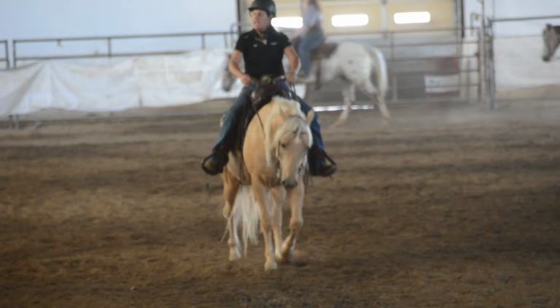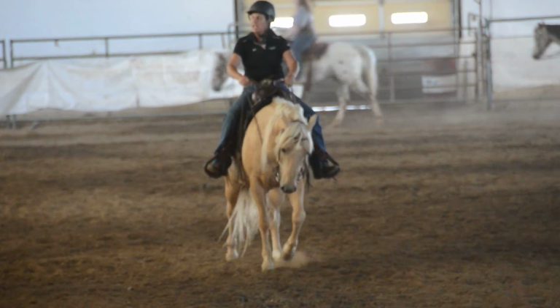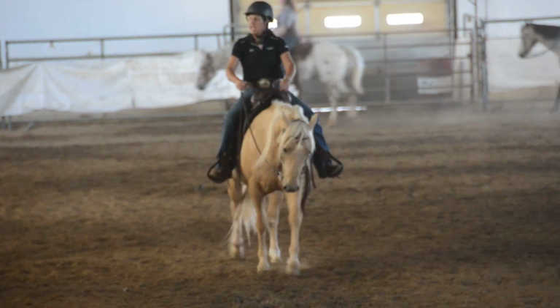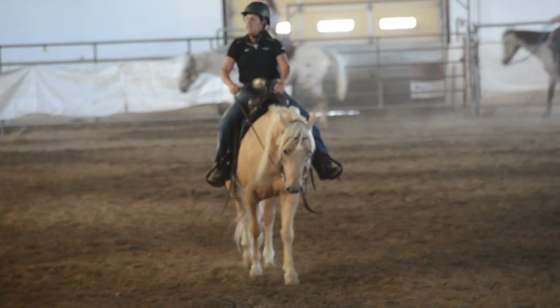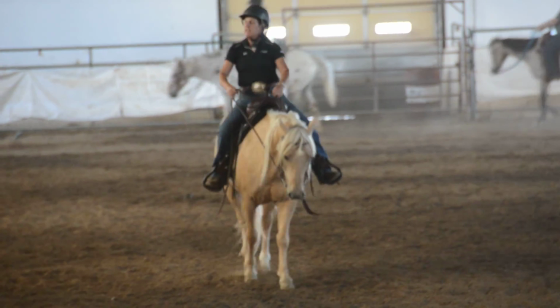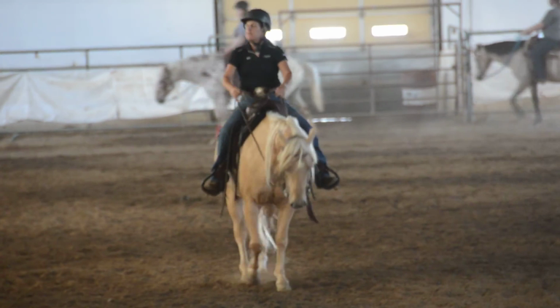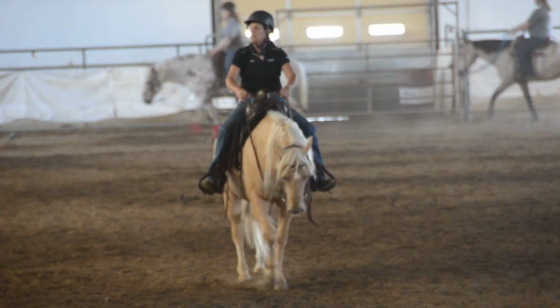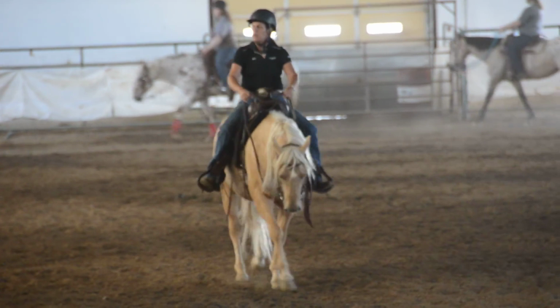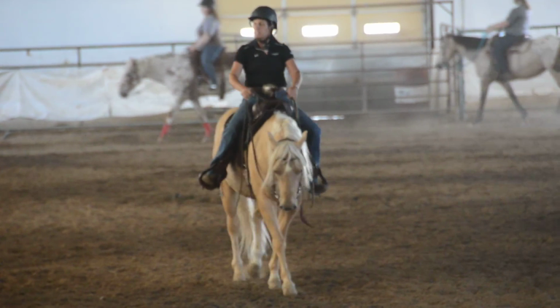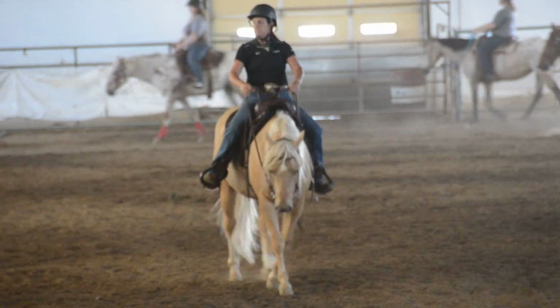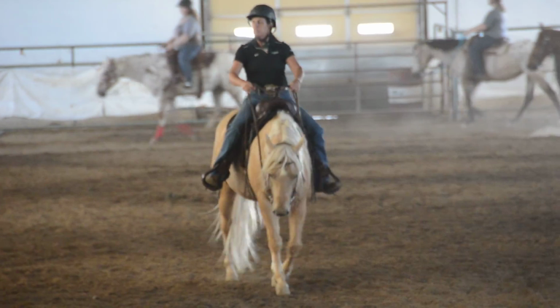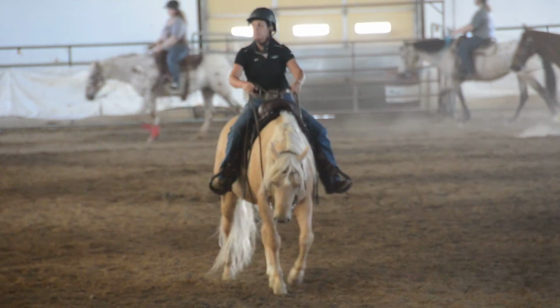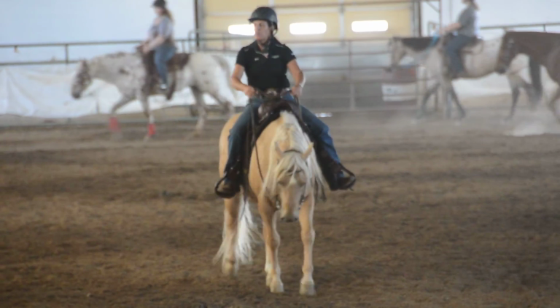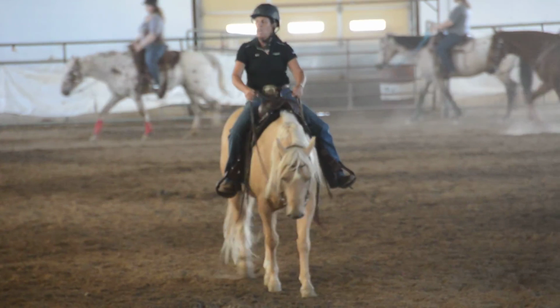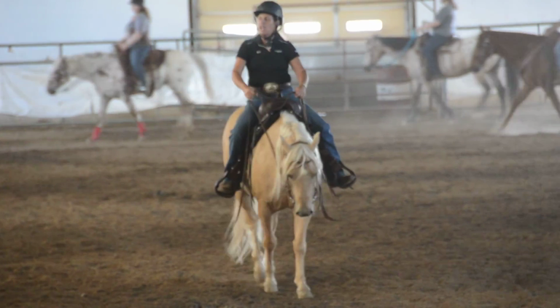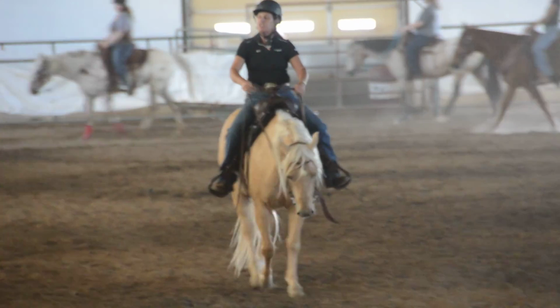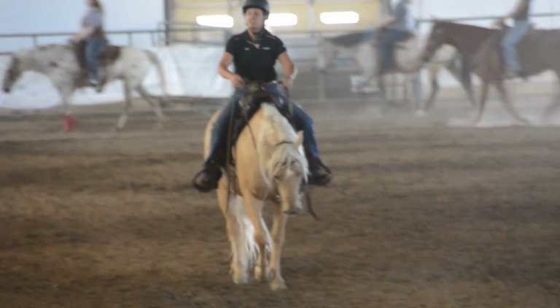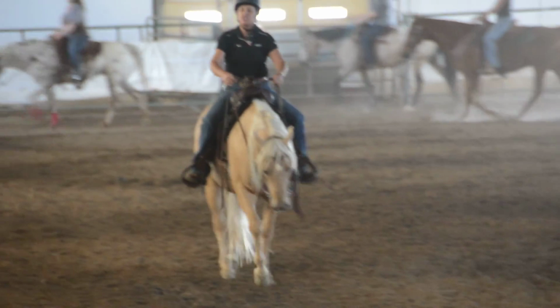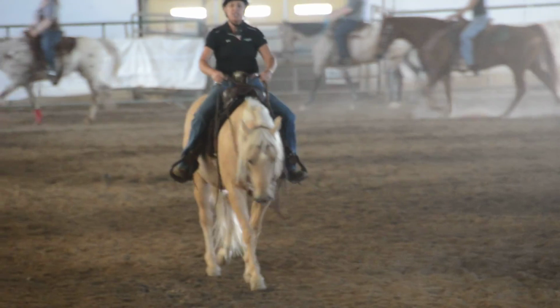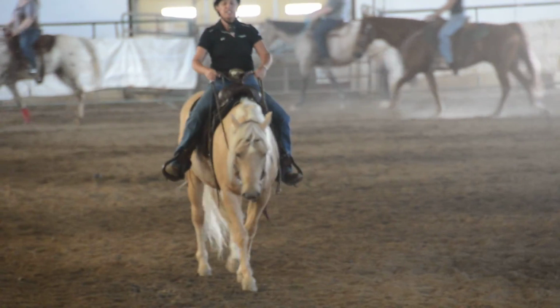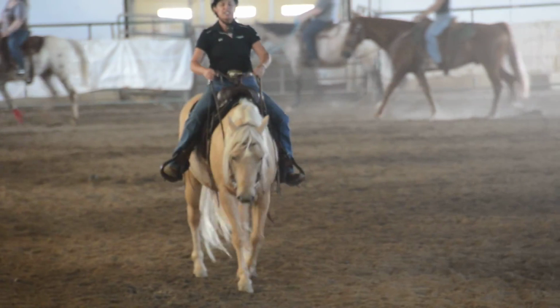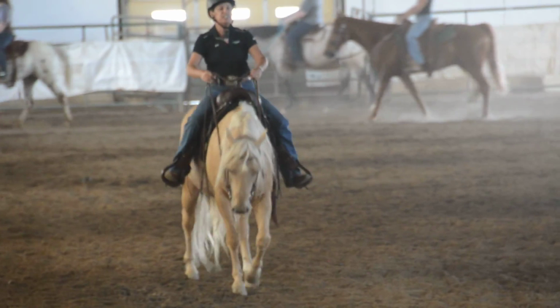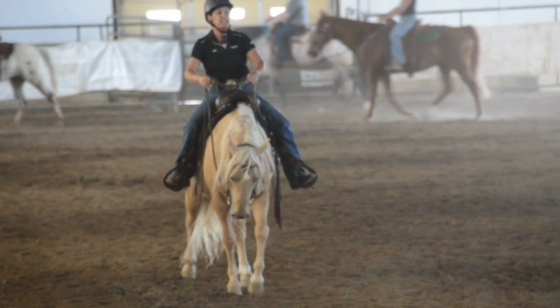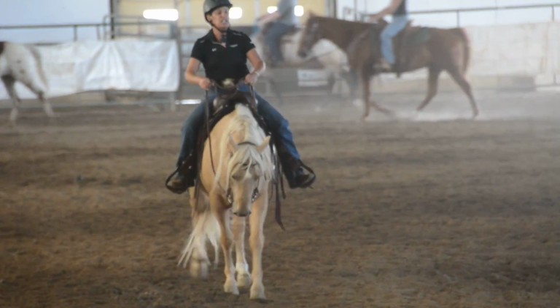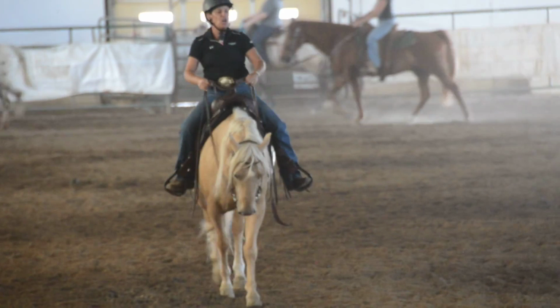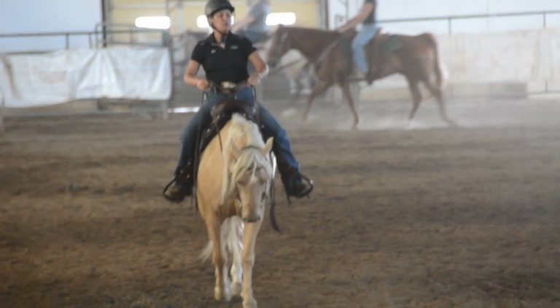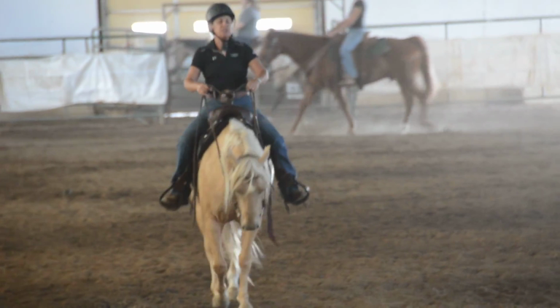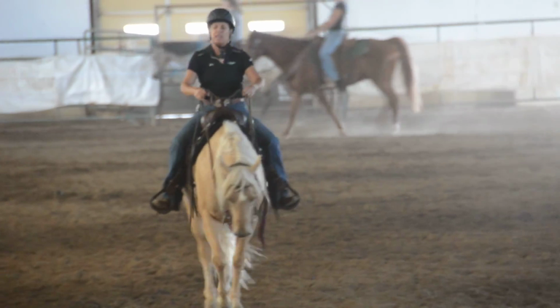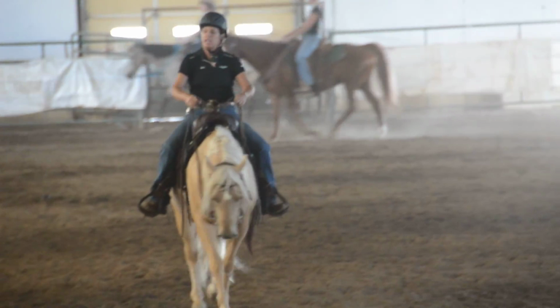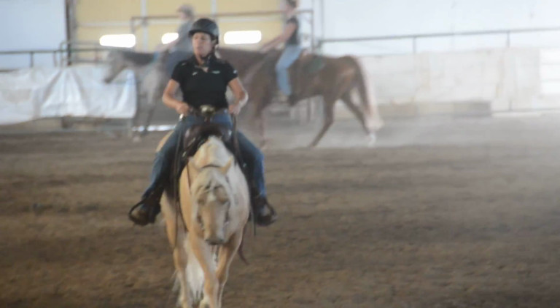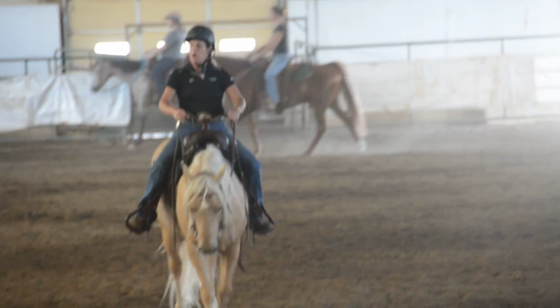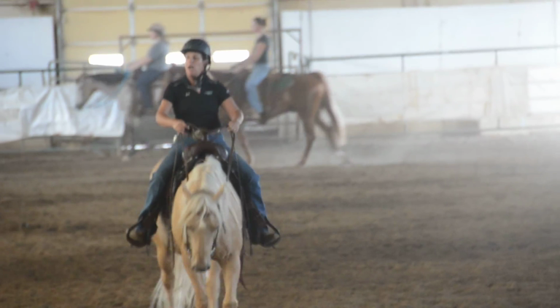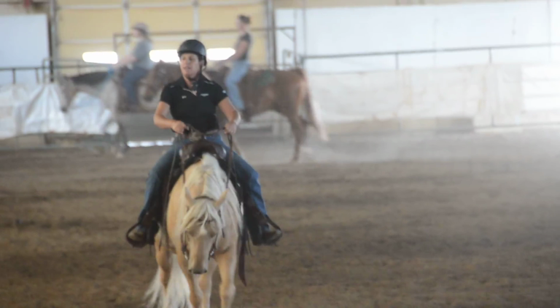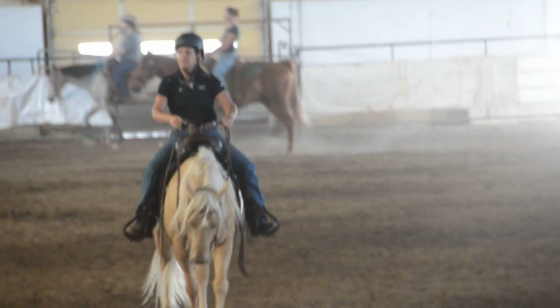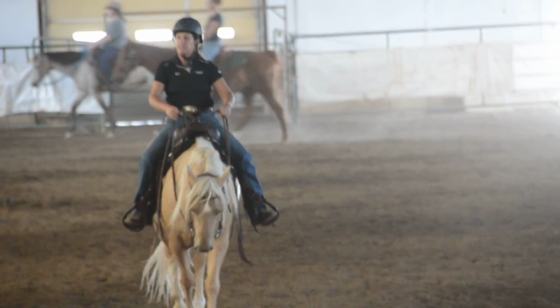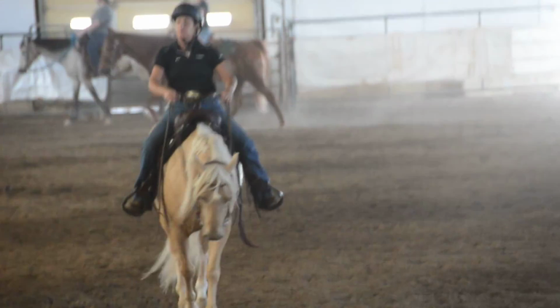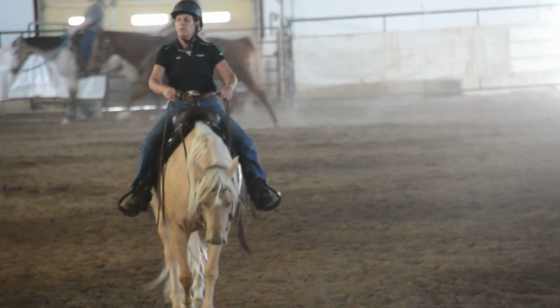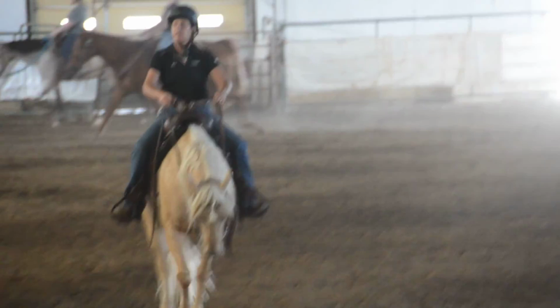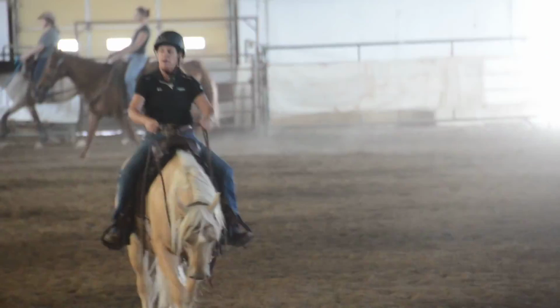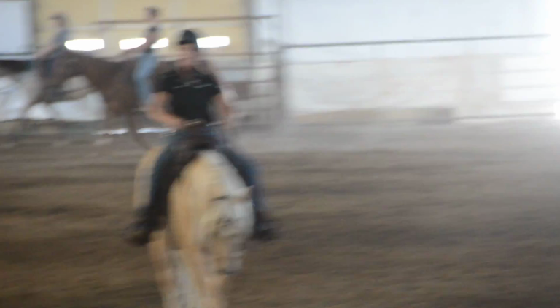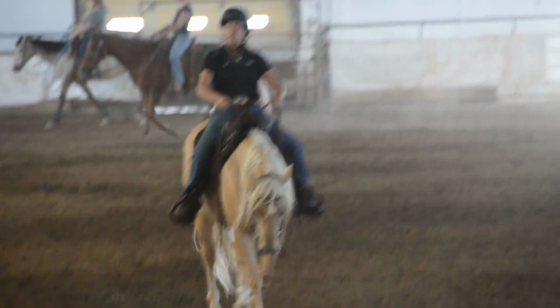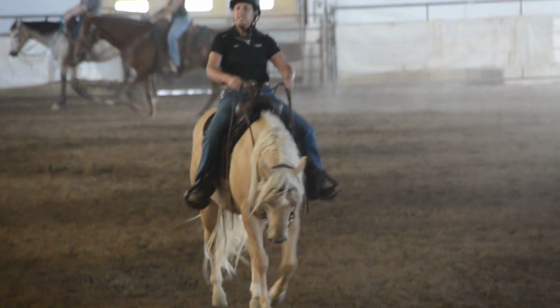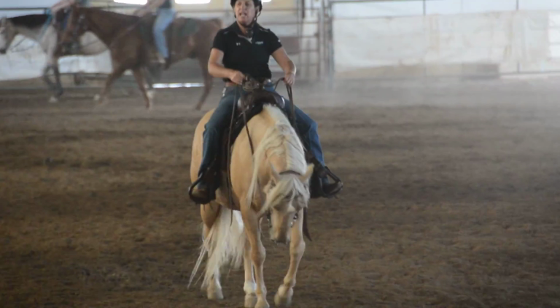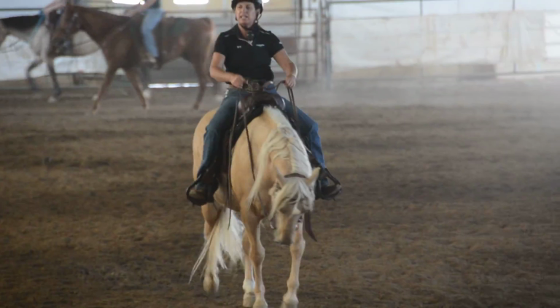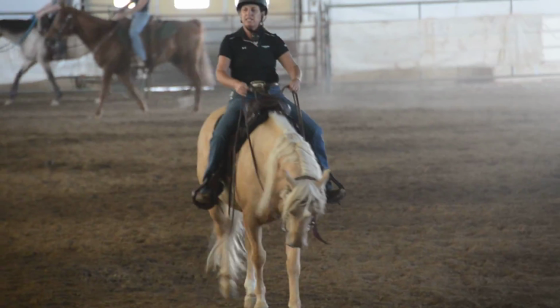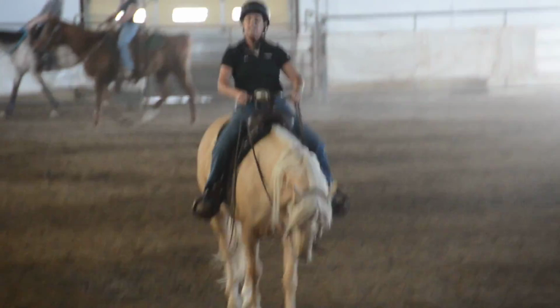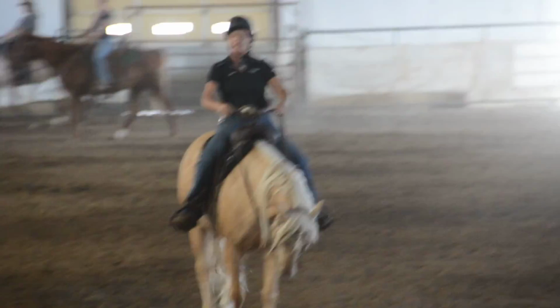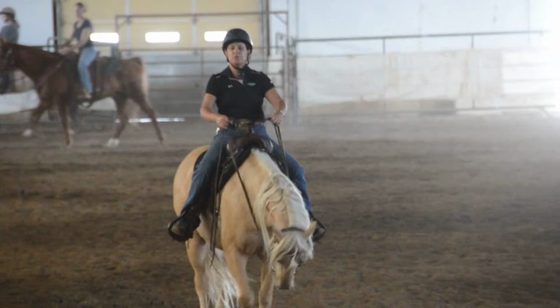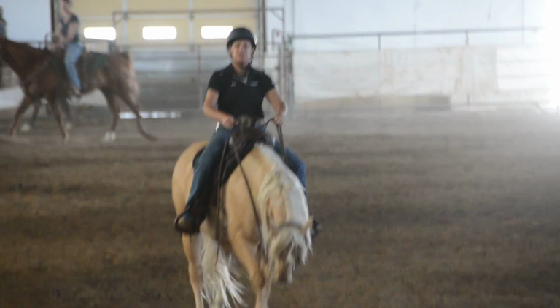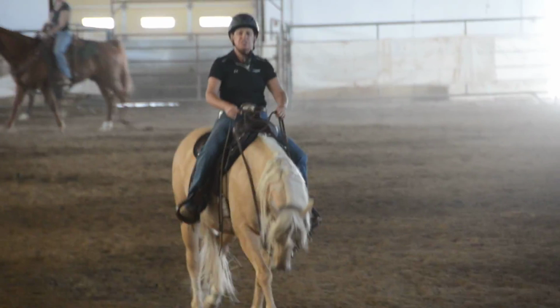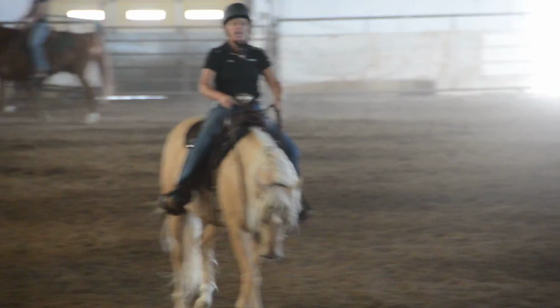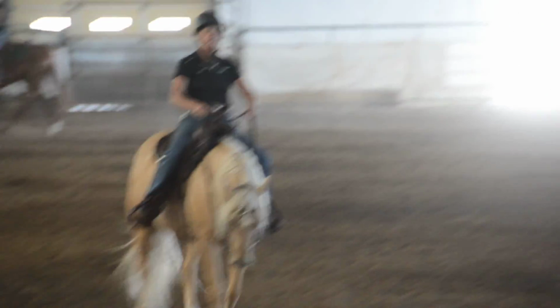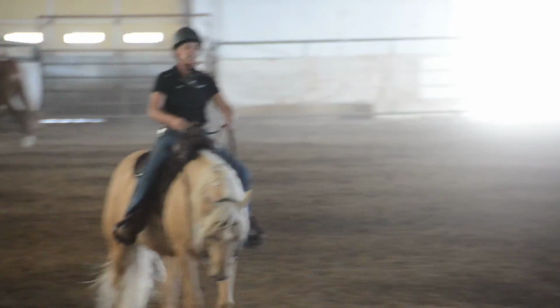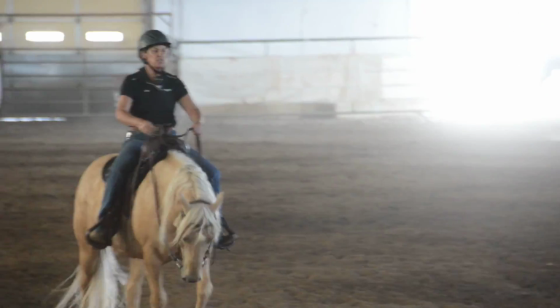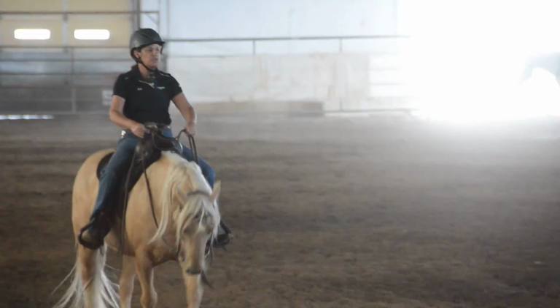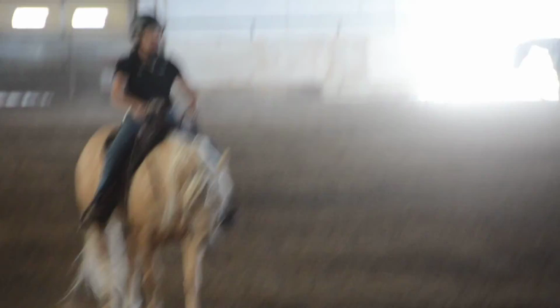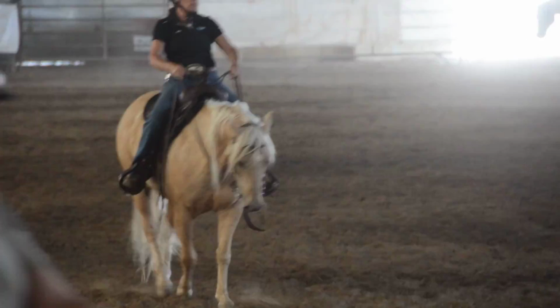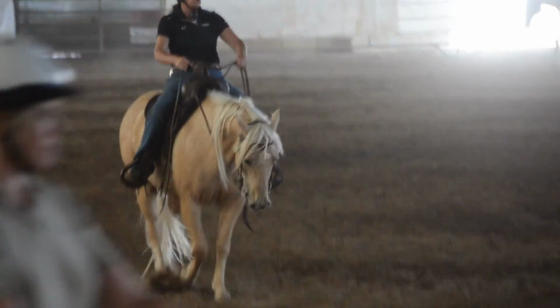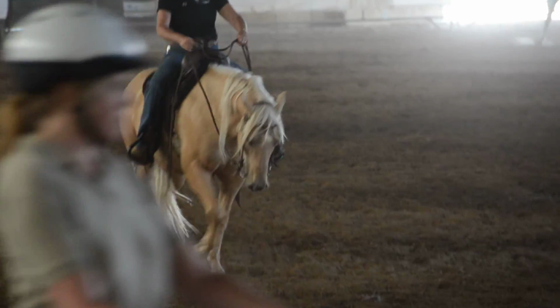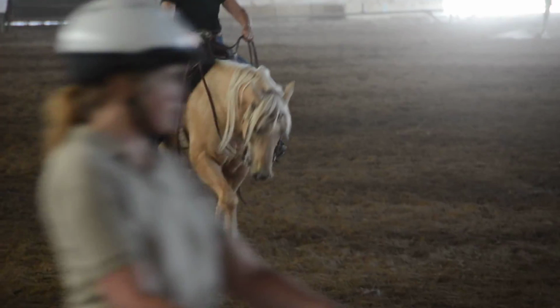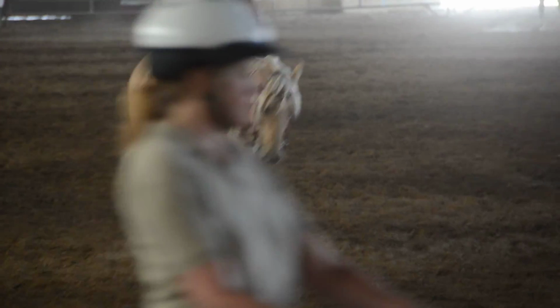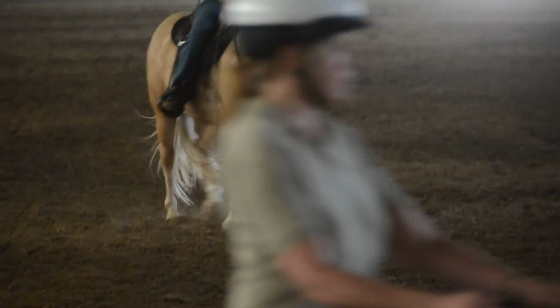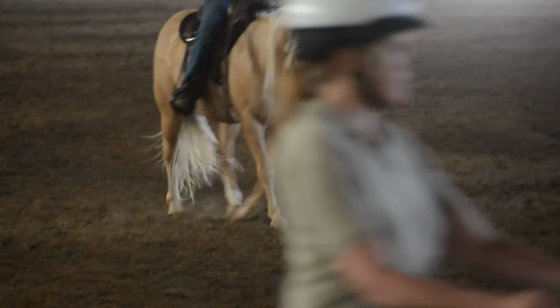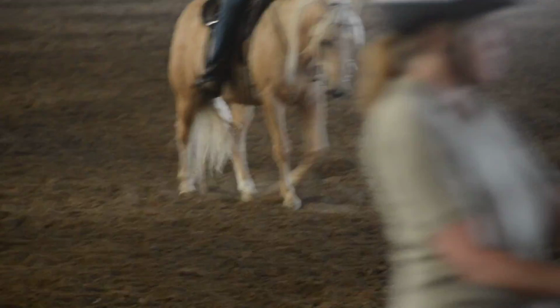And if you break into a trot, just gently say no, stay the walk. That's not what I was asking — I was just asking you to walk faster.